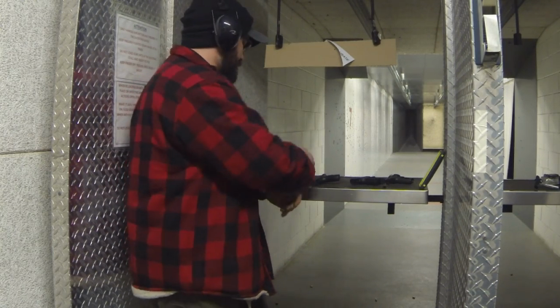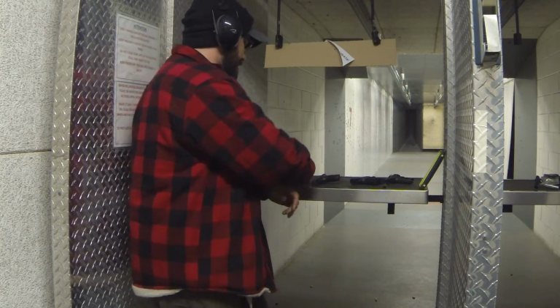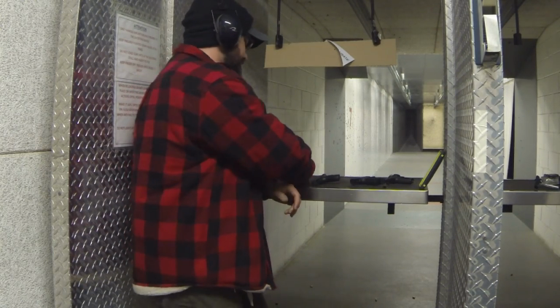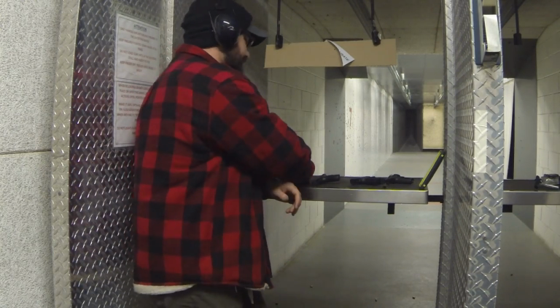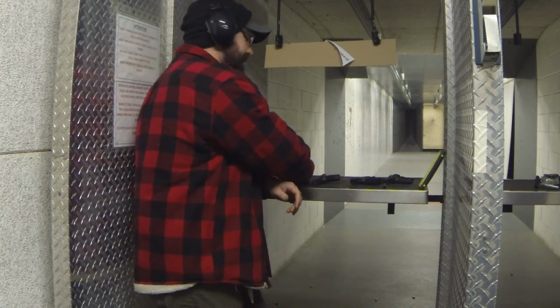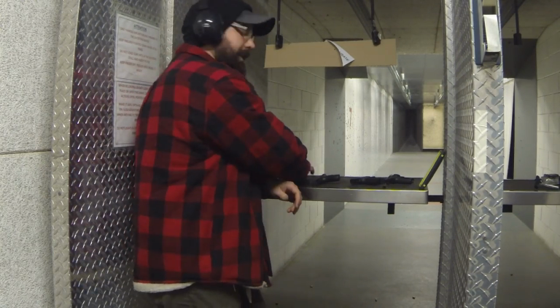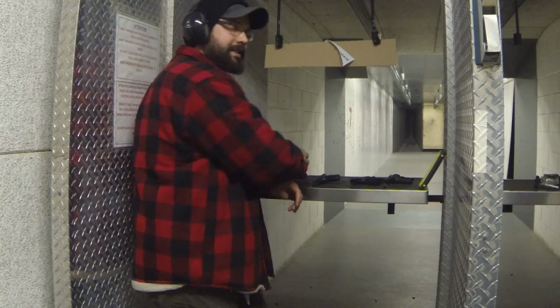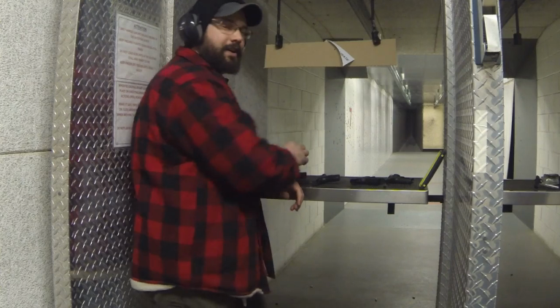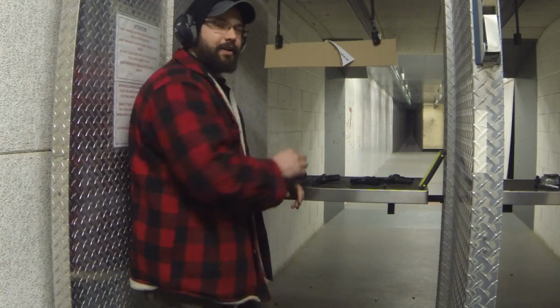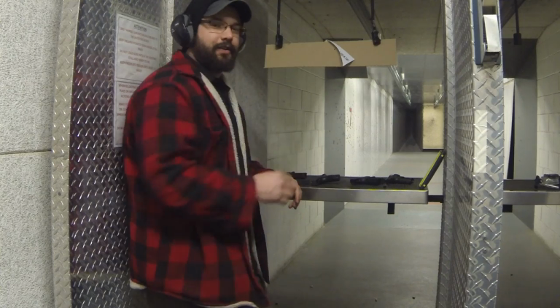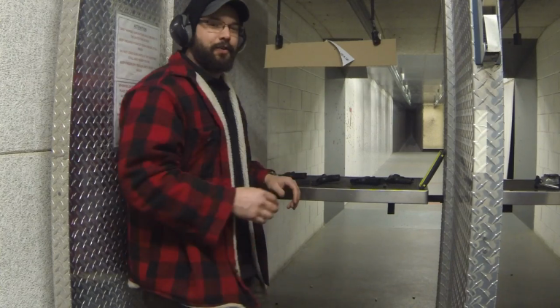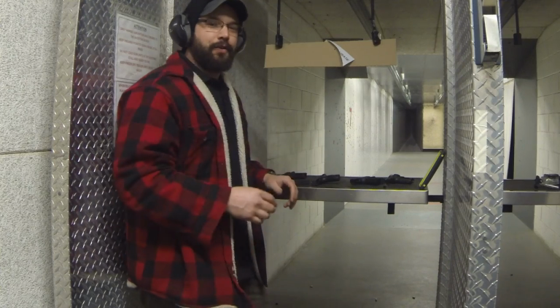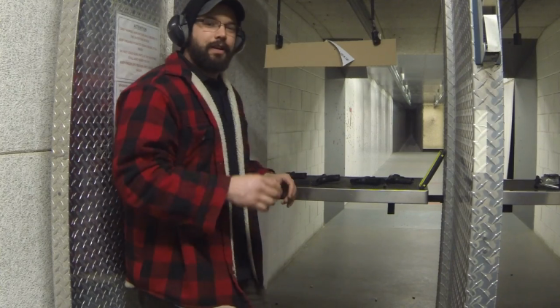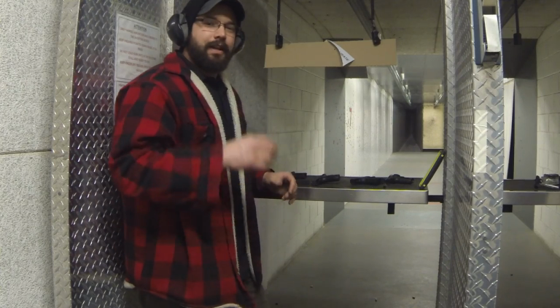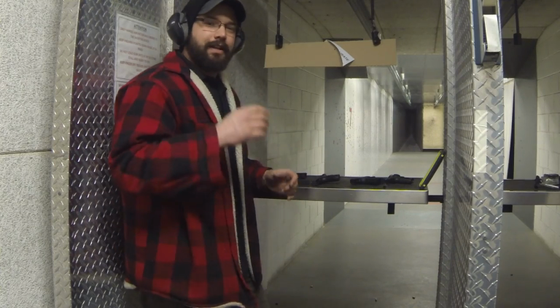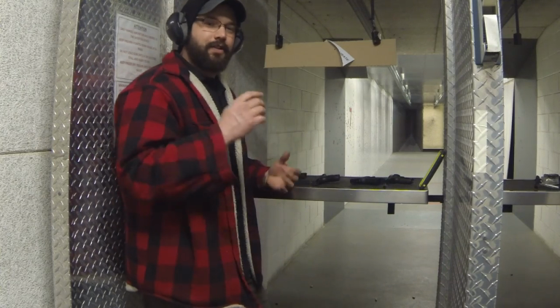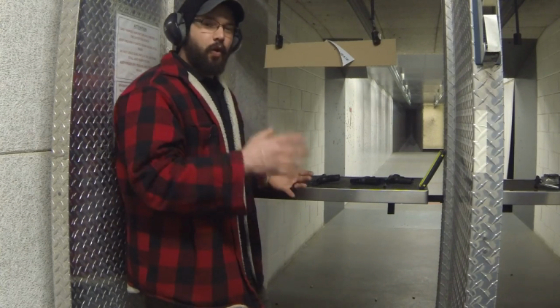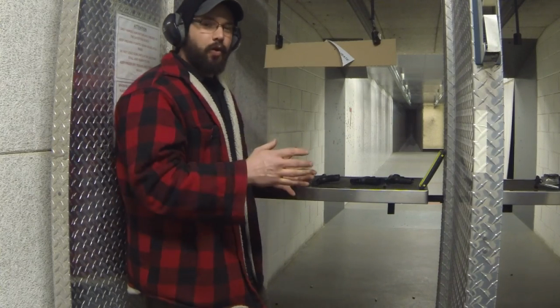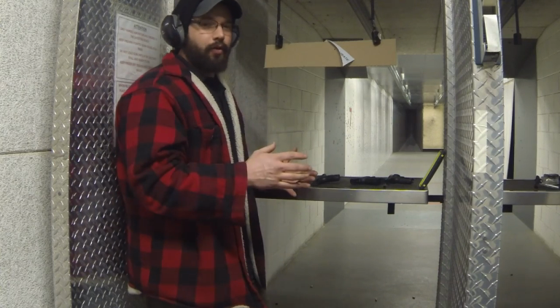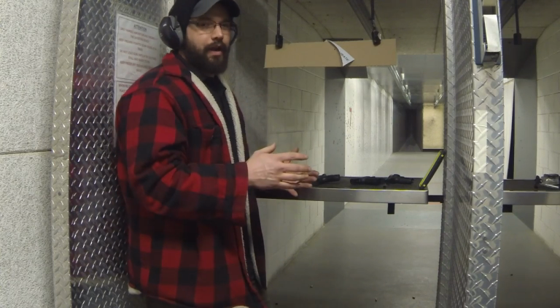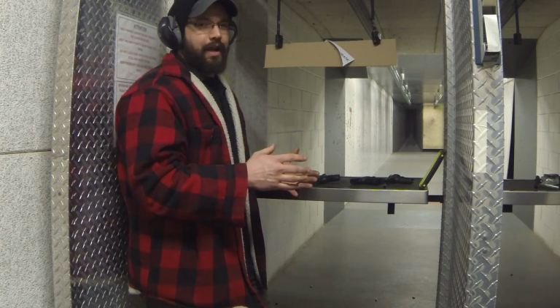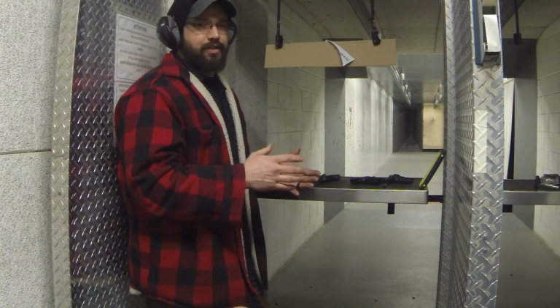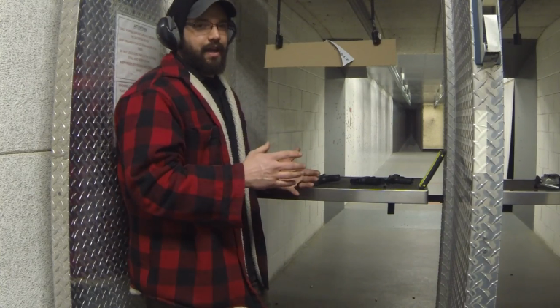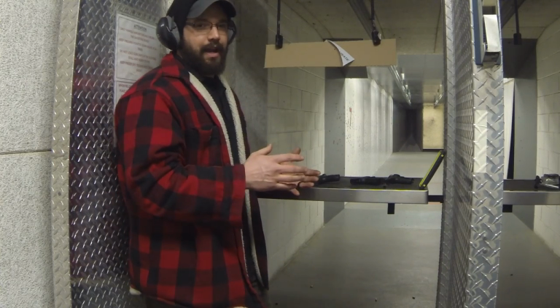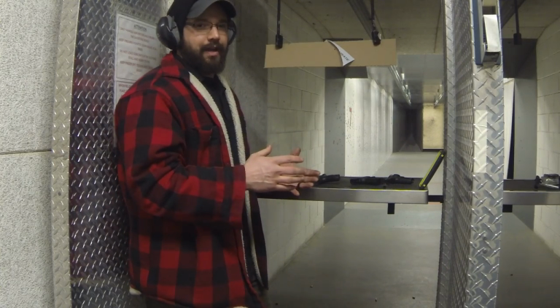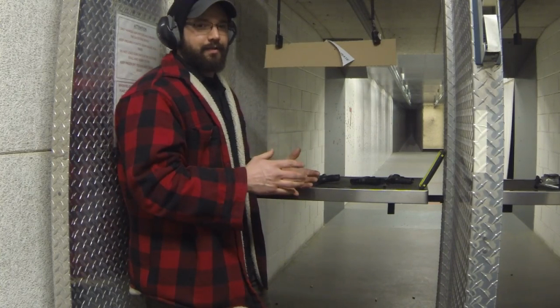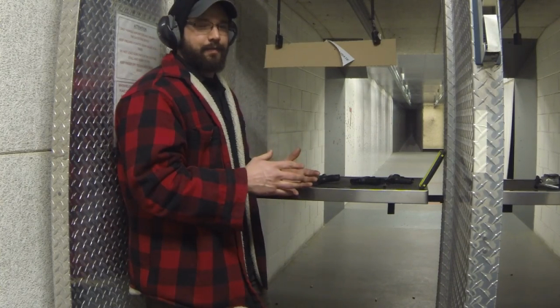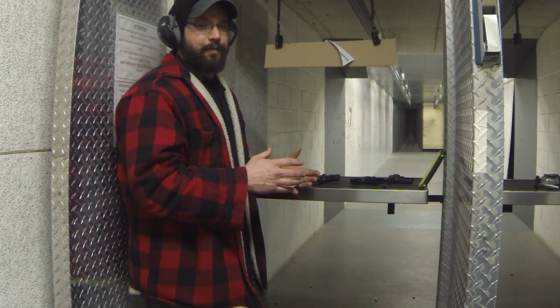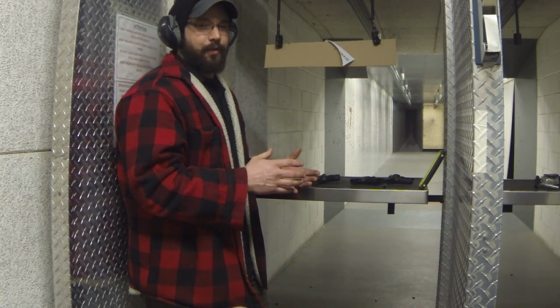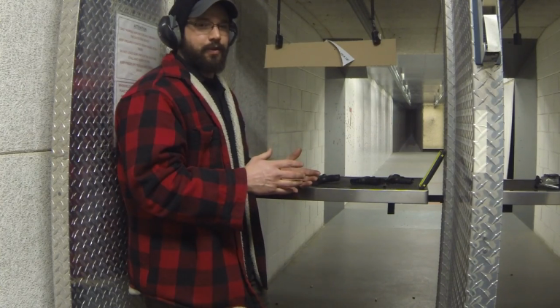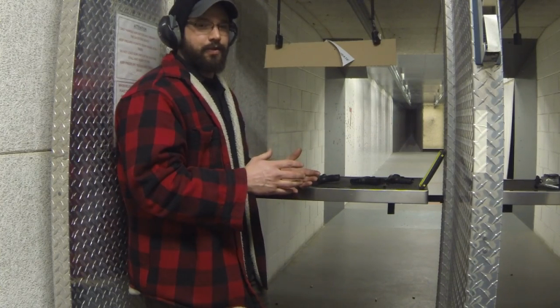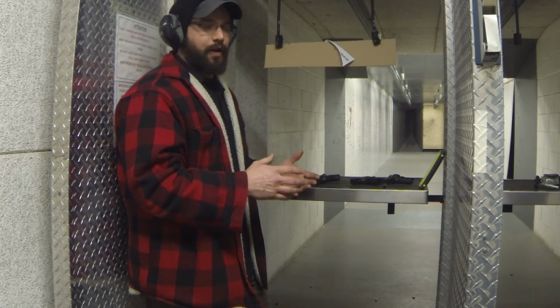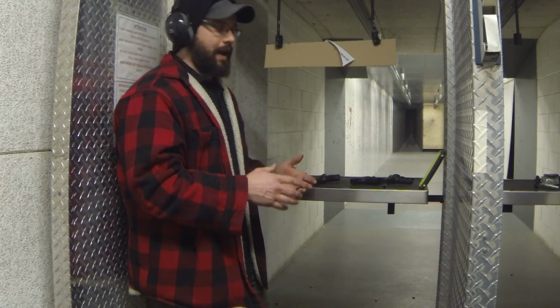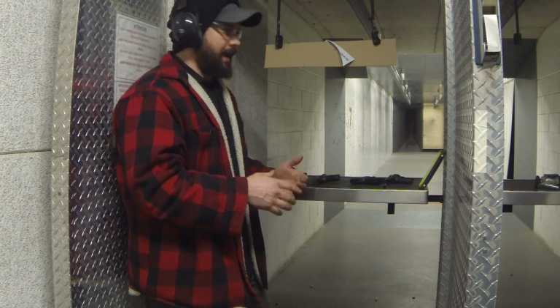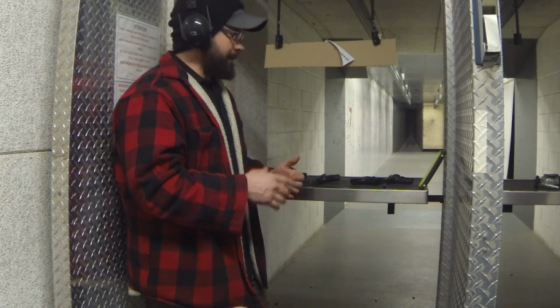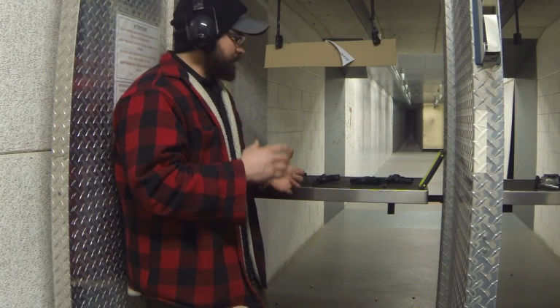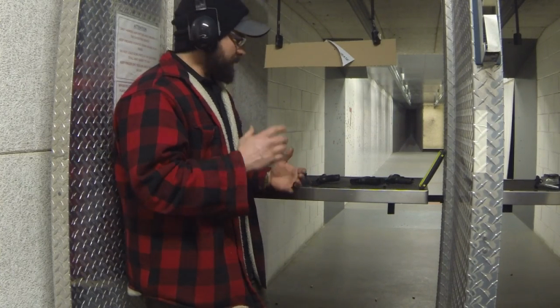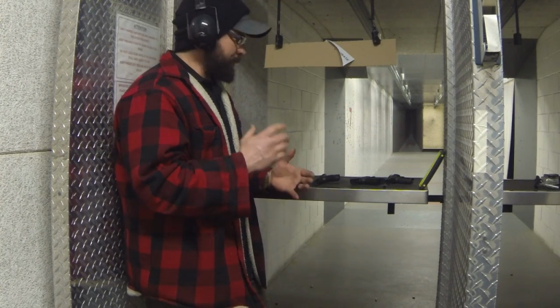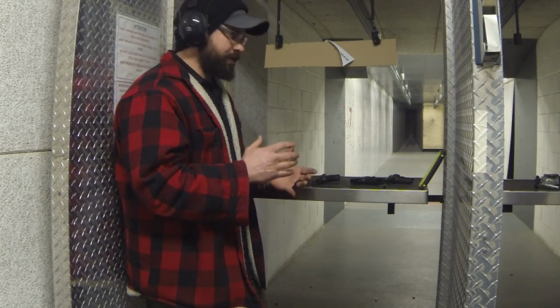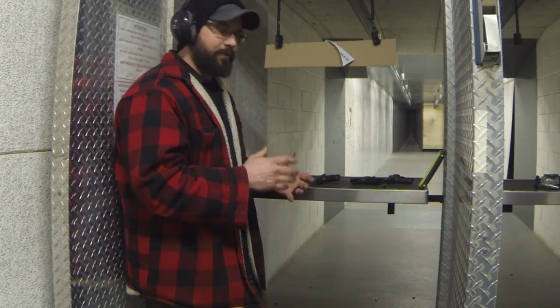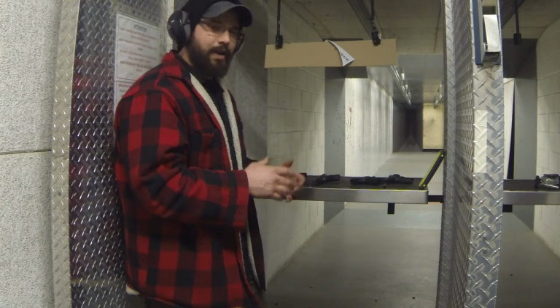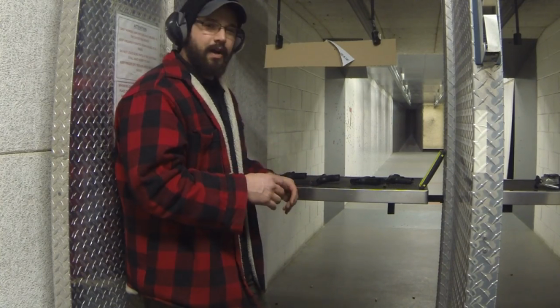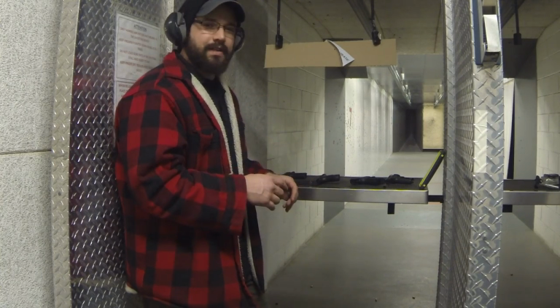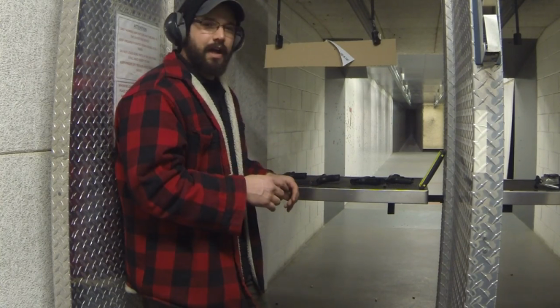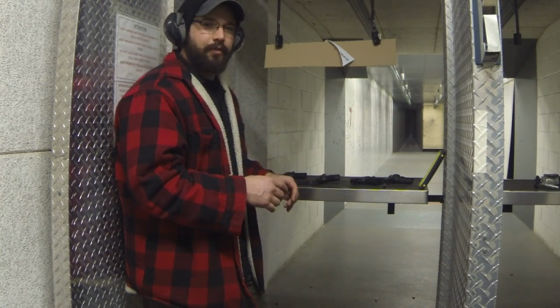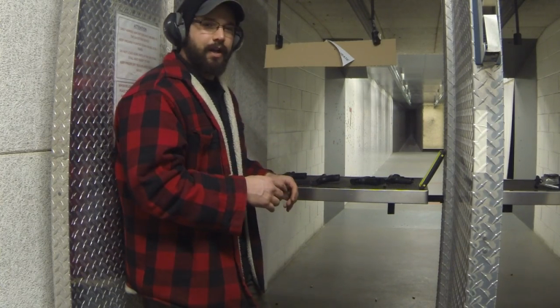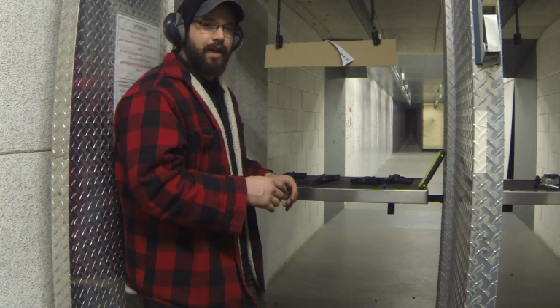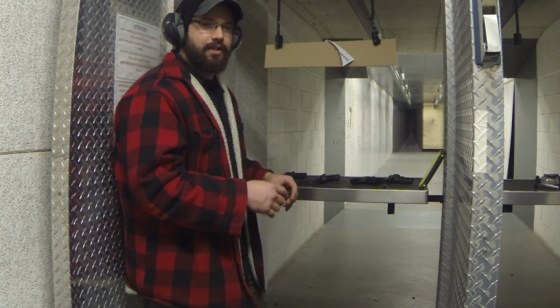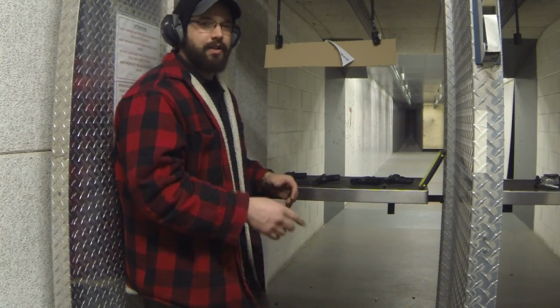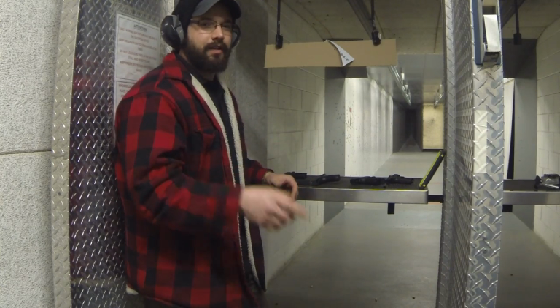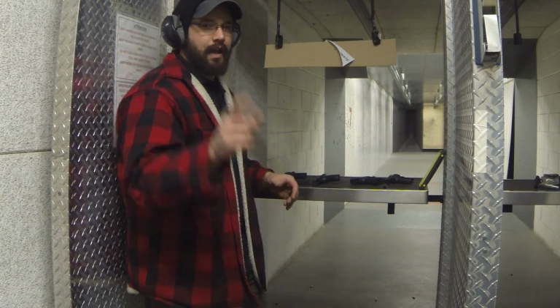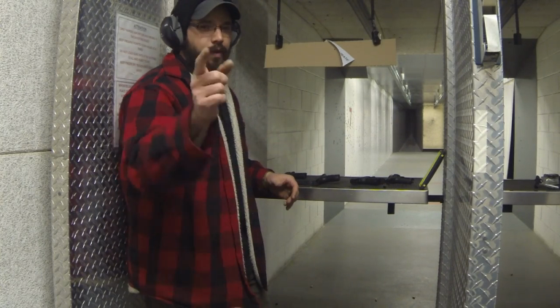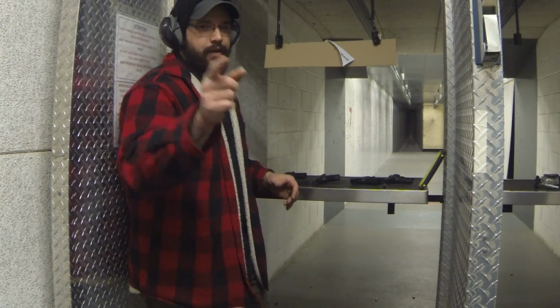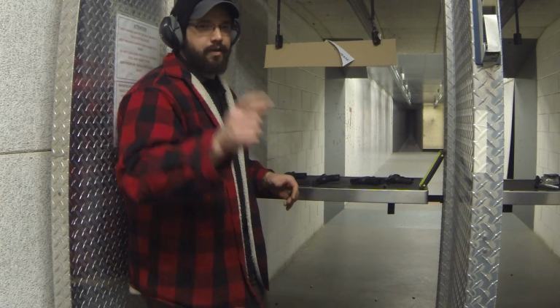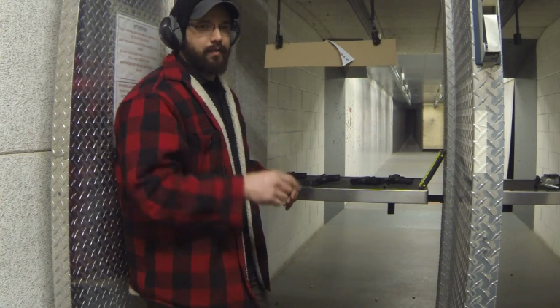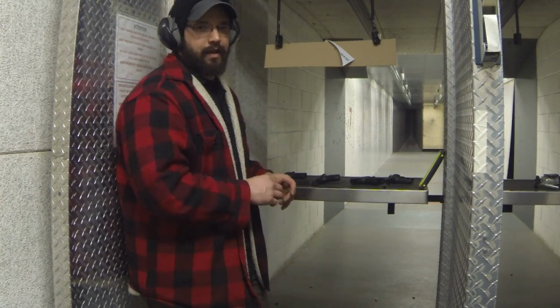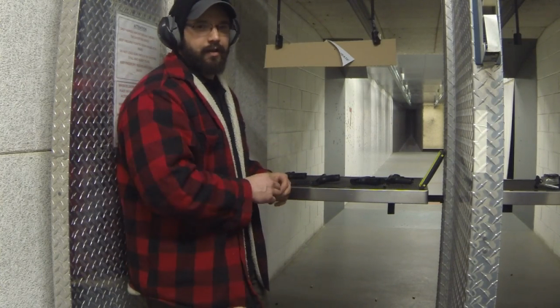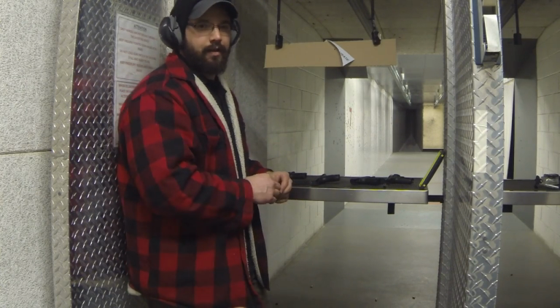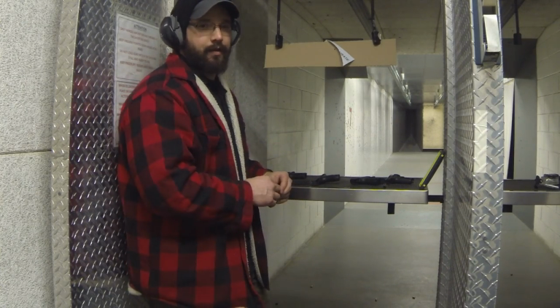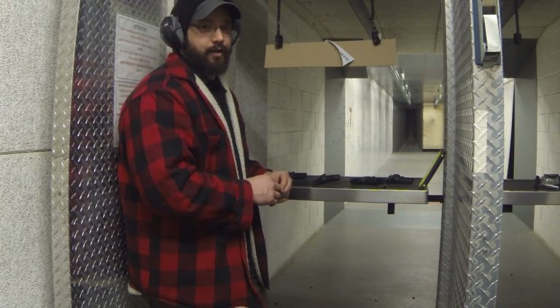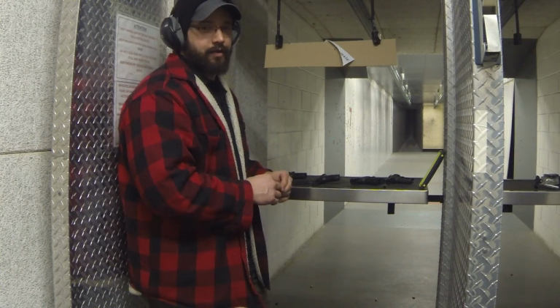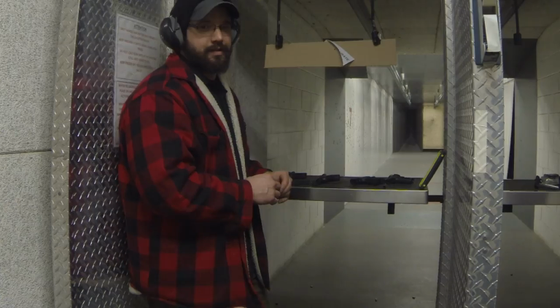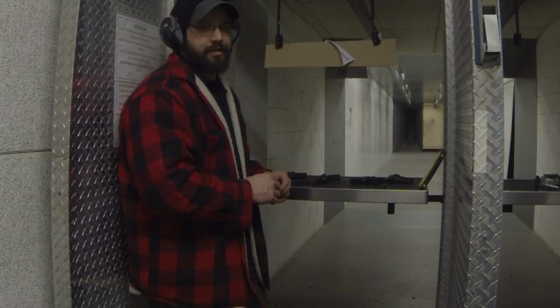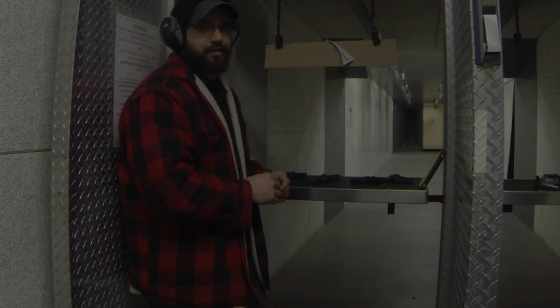The biggest thing I can tell you to do is go to a range that has these guns available for you to try, put some rounds downrange, and that way you can make a good decision.